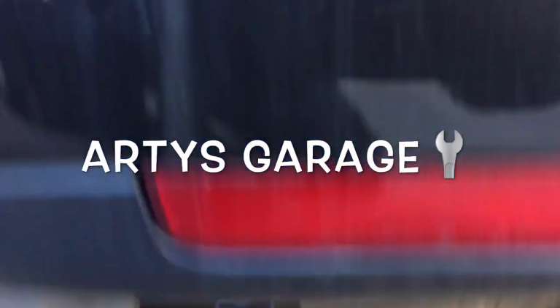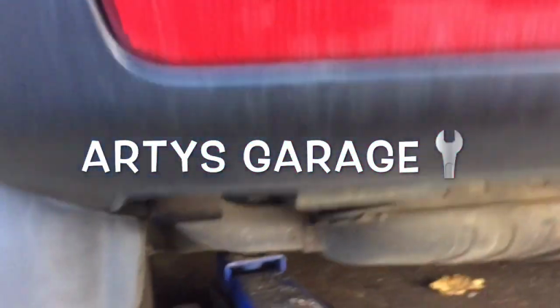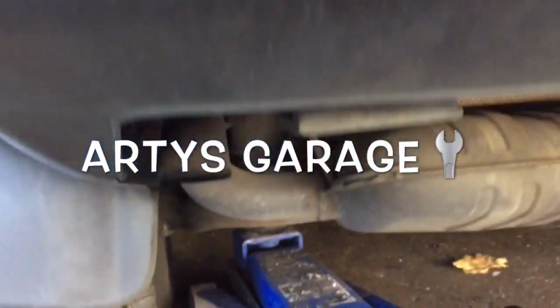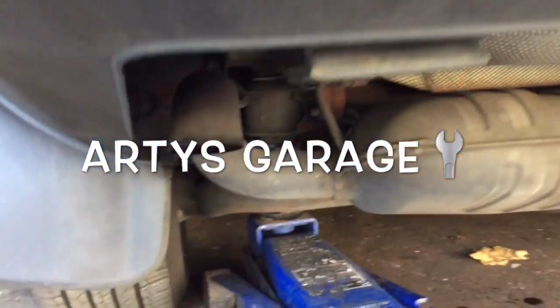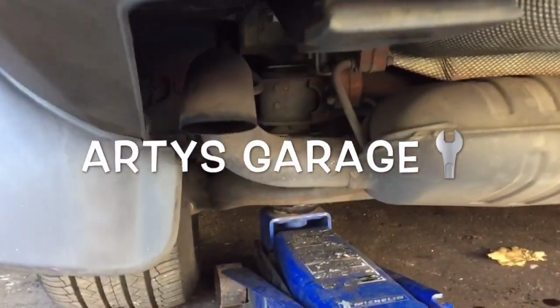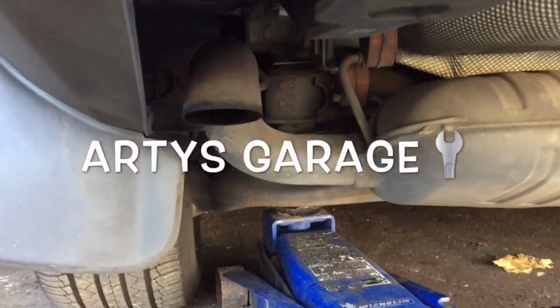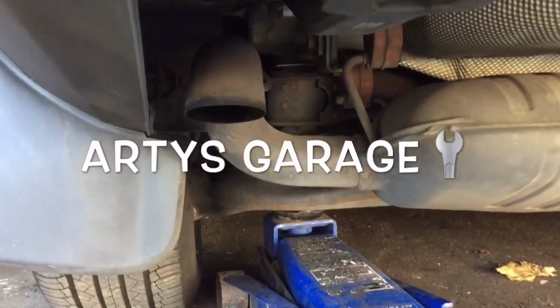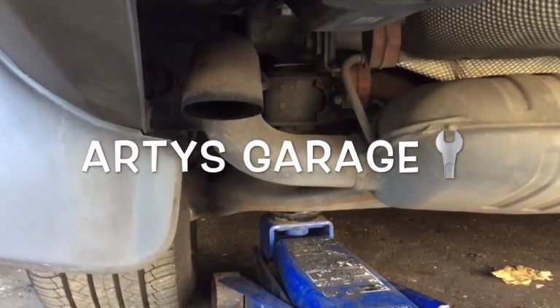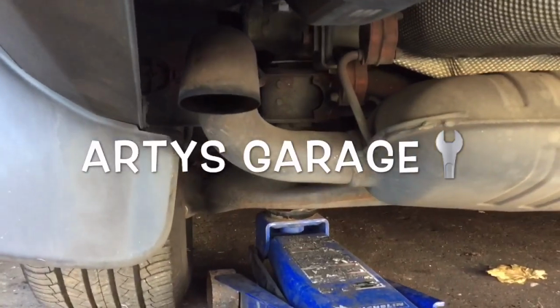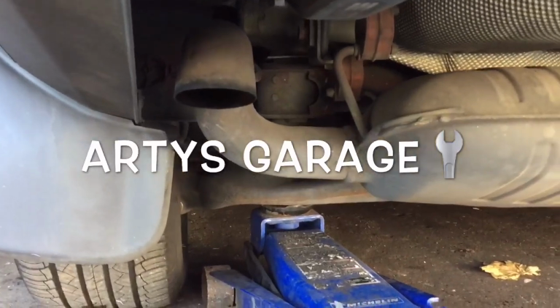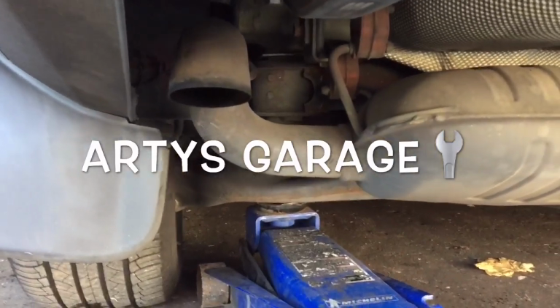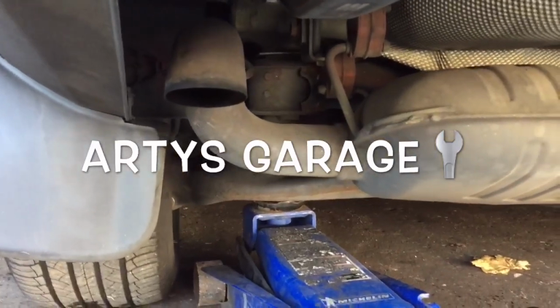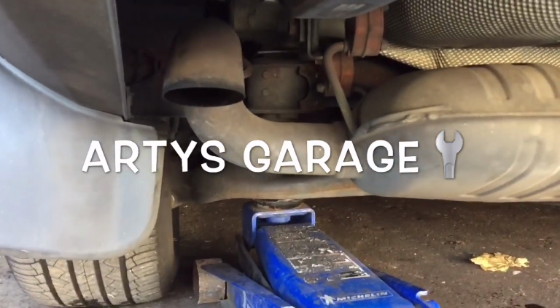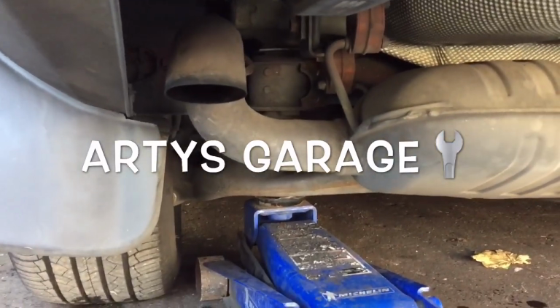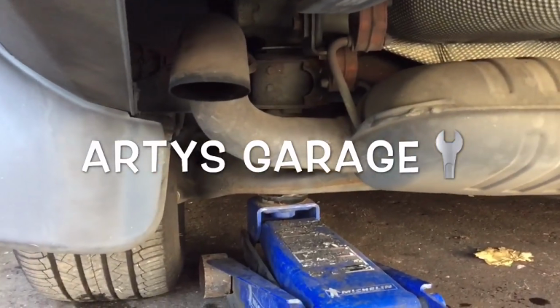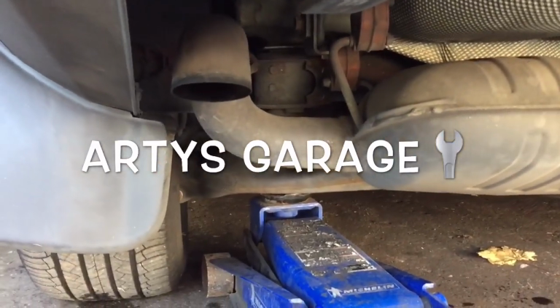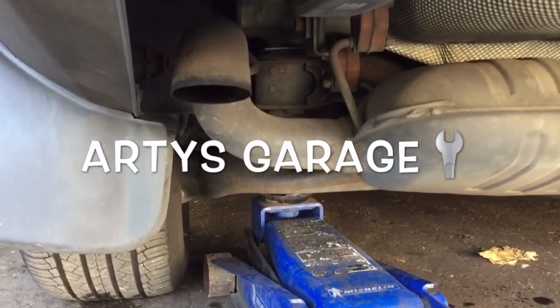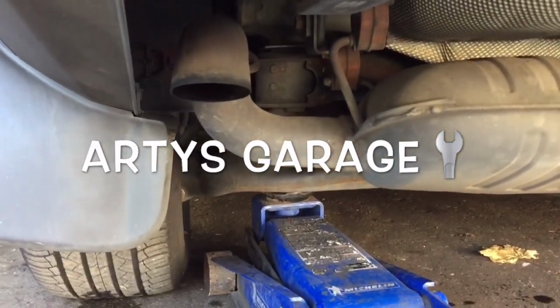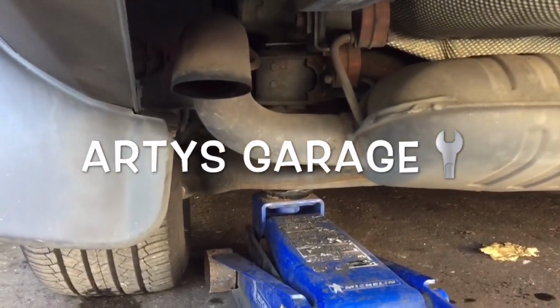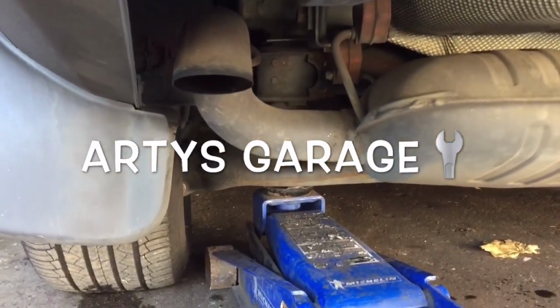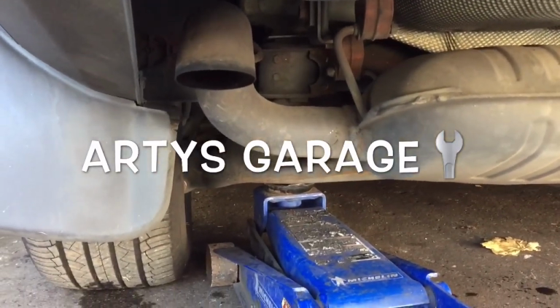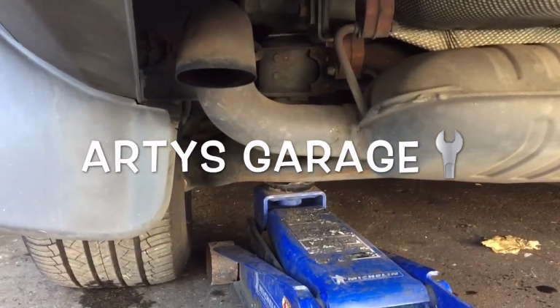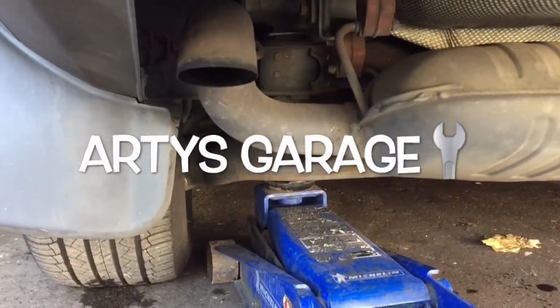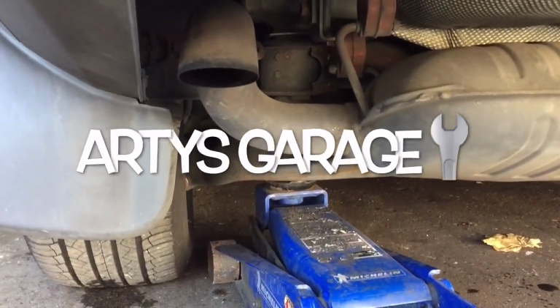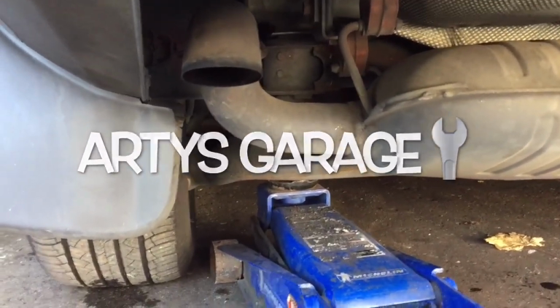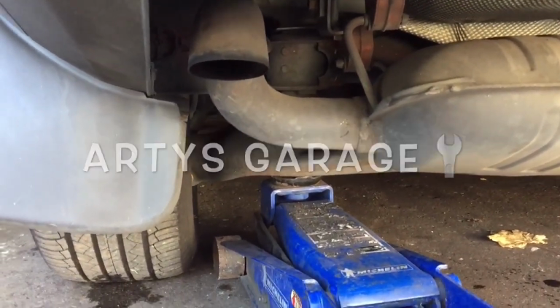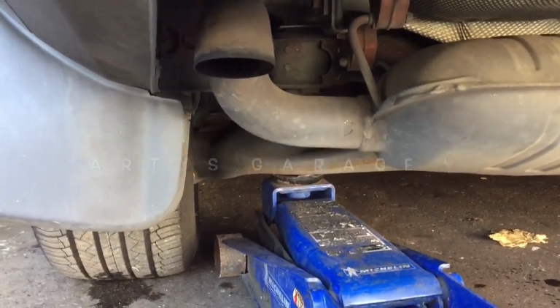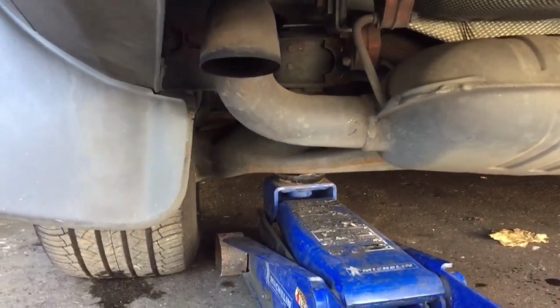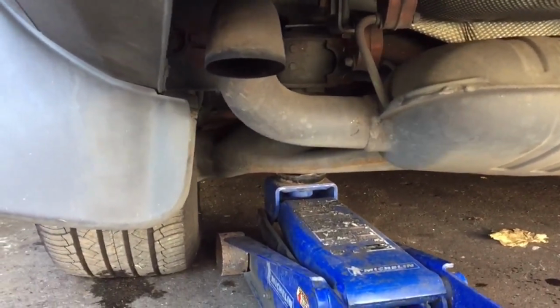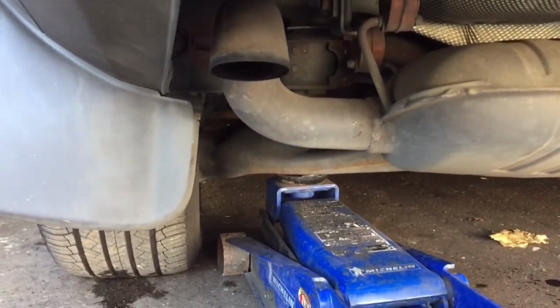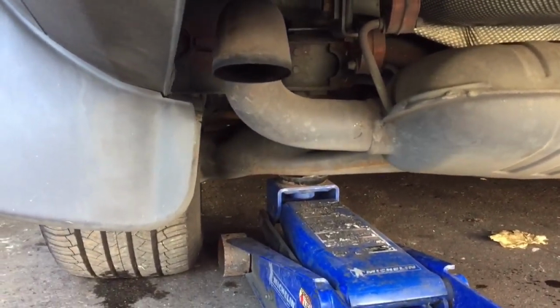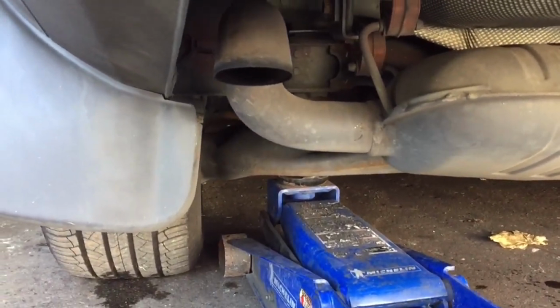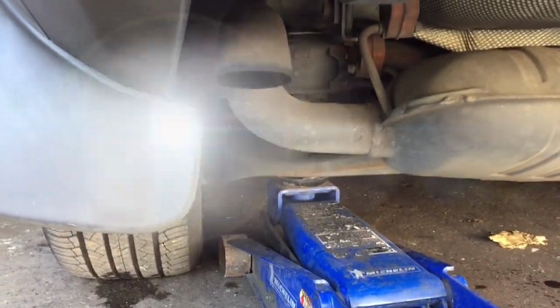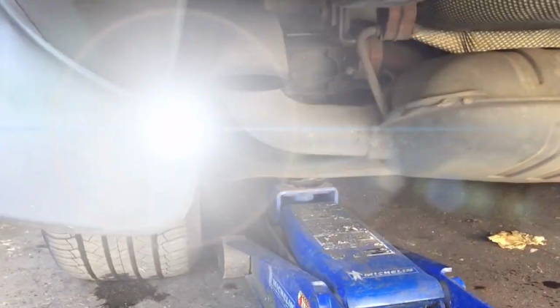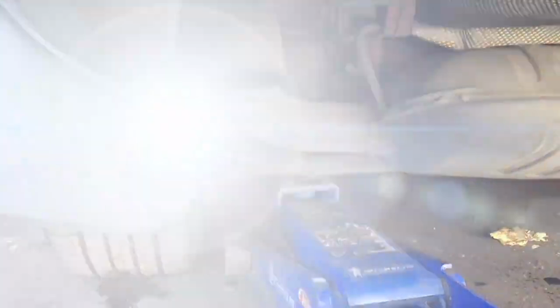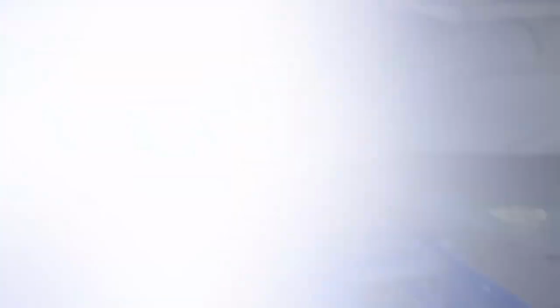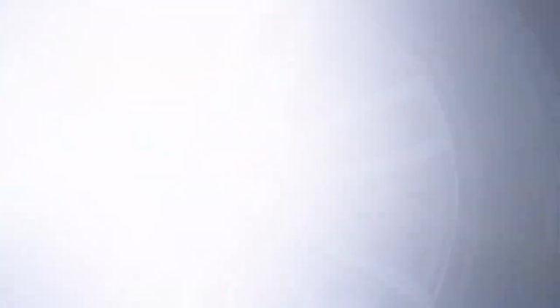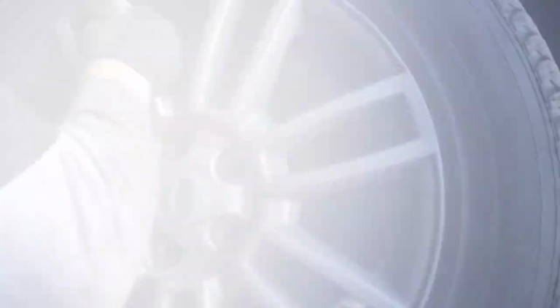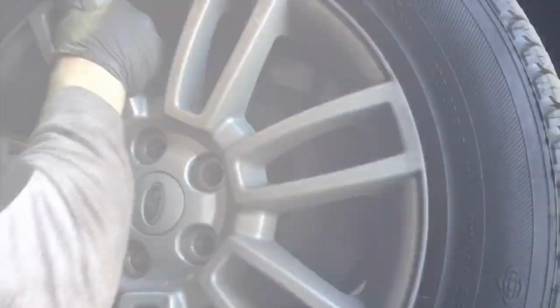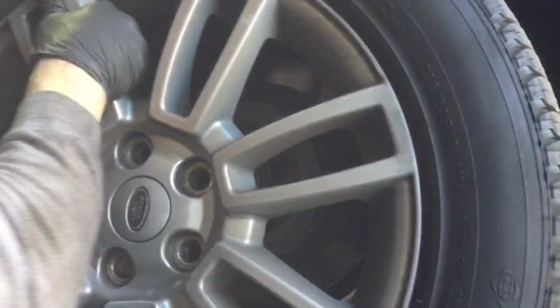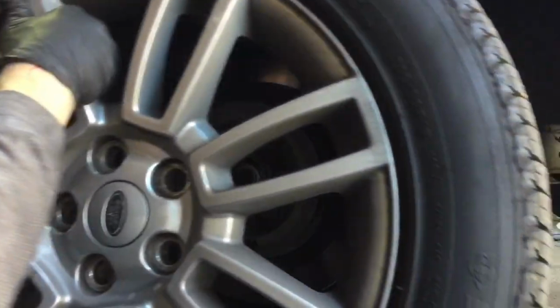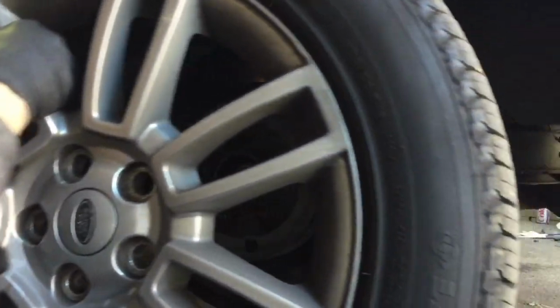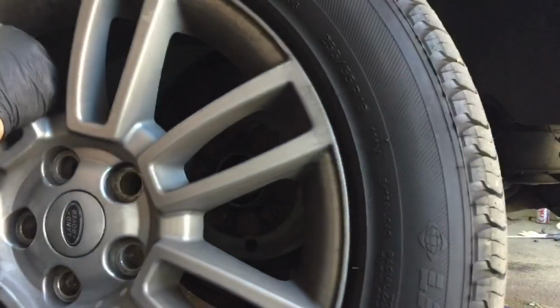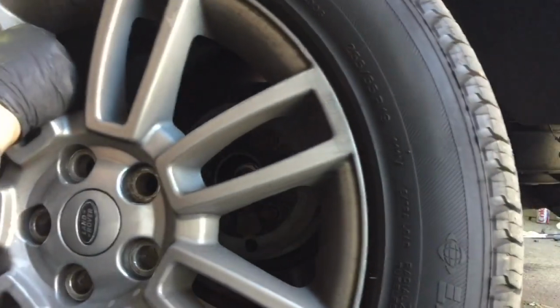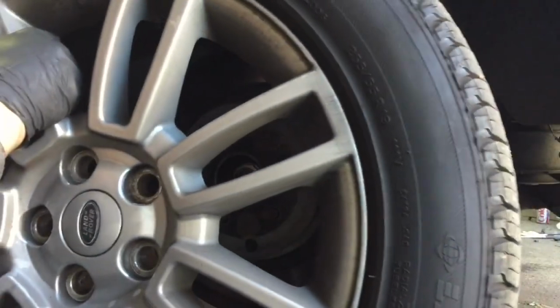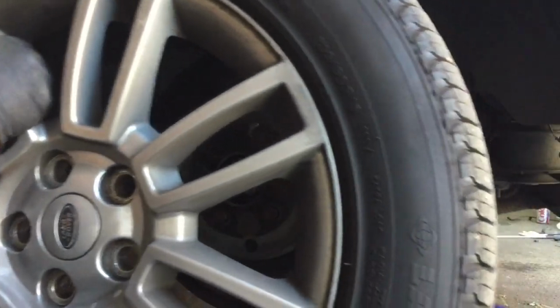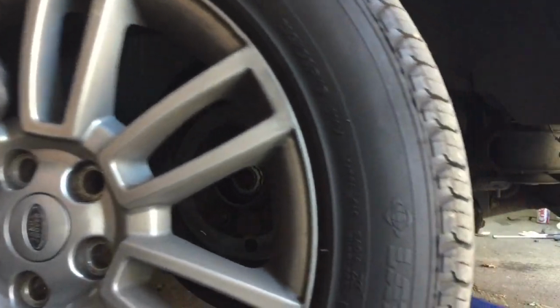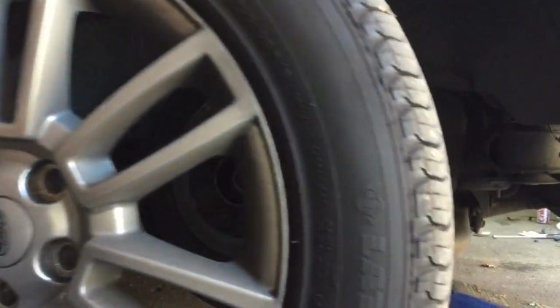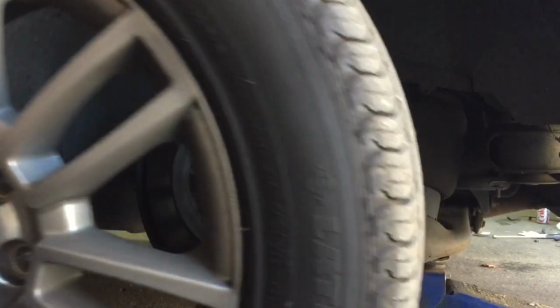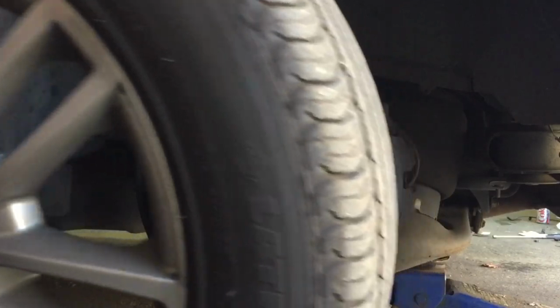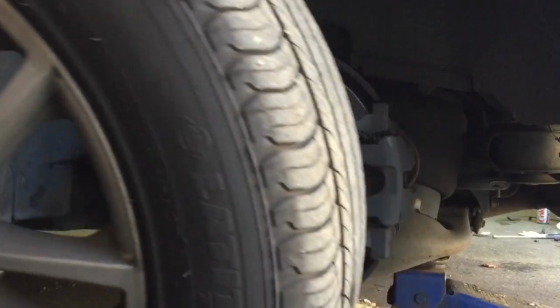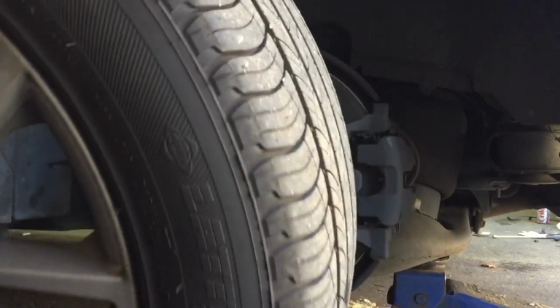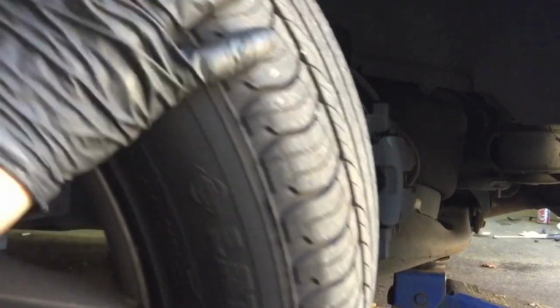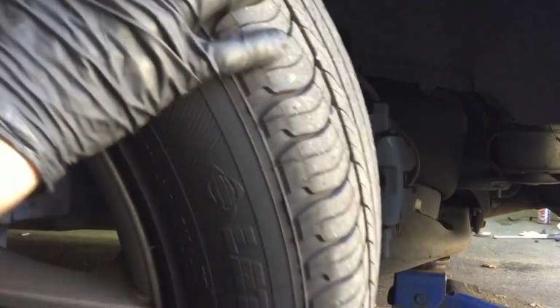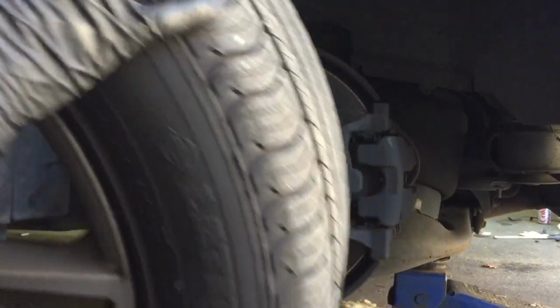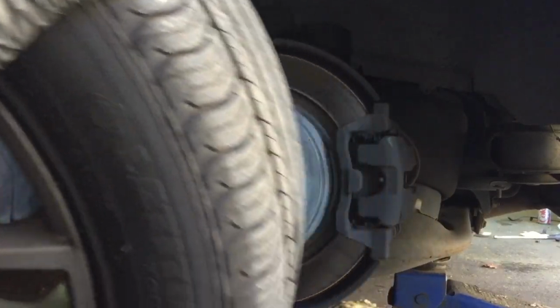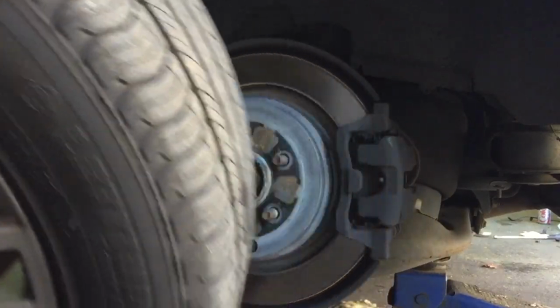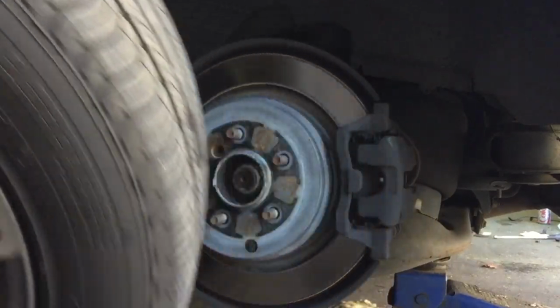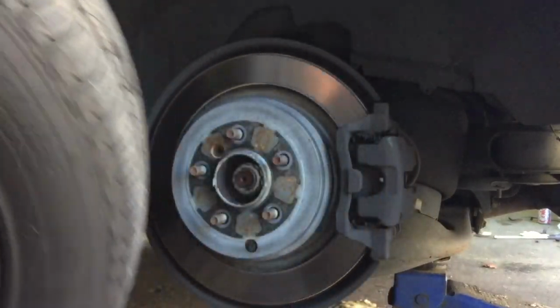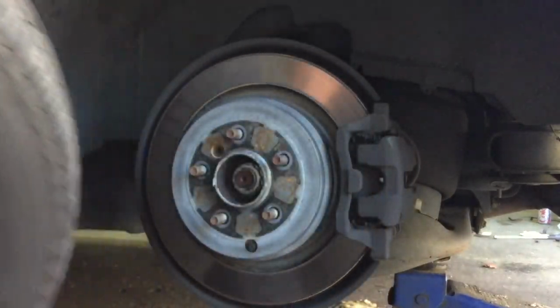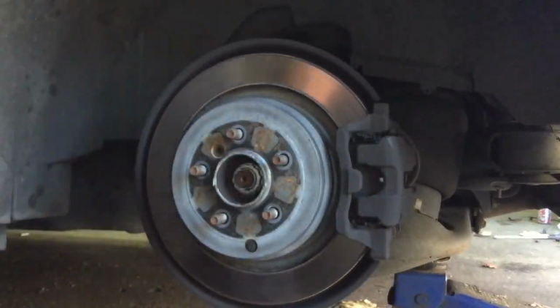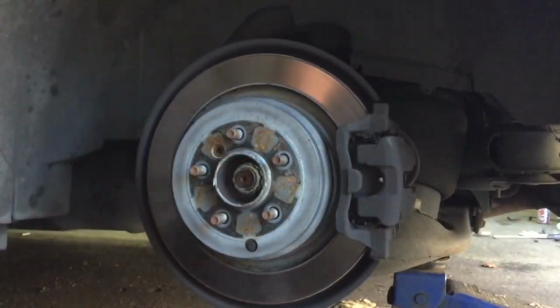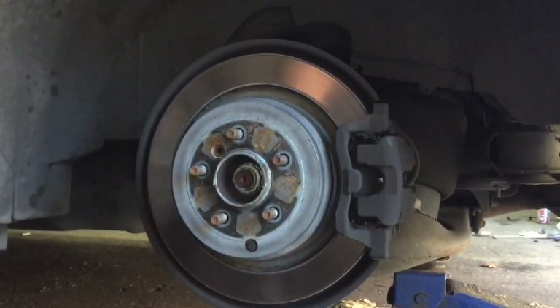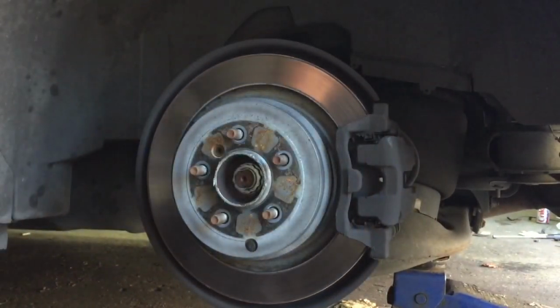First thing you do is jack up the car from under the rear control arm and take off the wheel. There you go — your brakes!